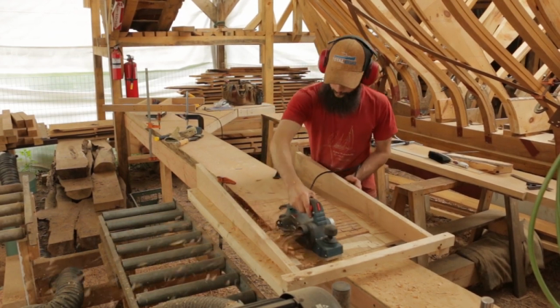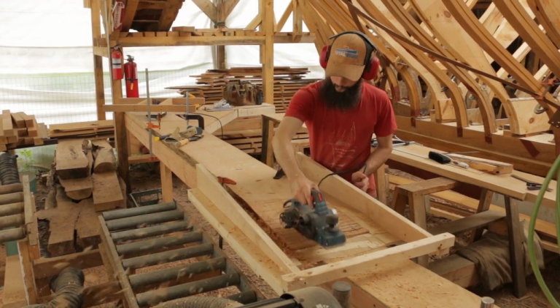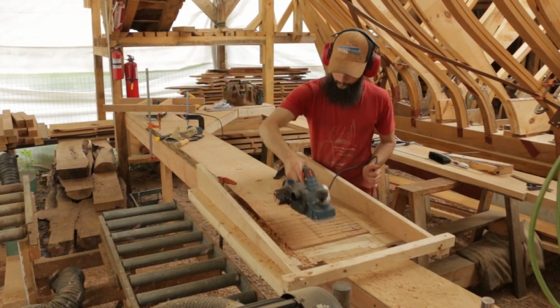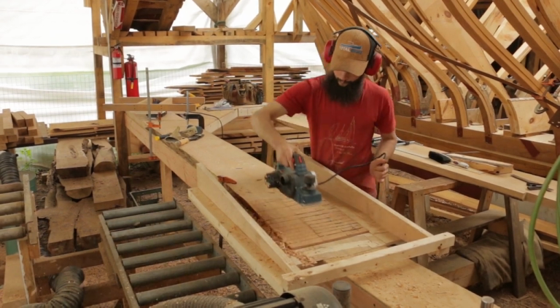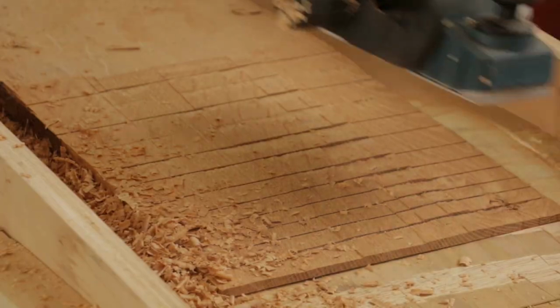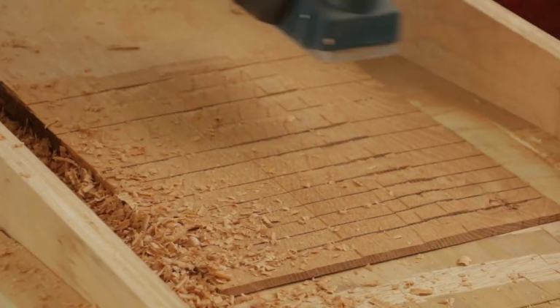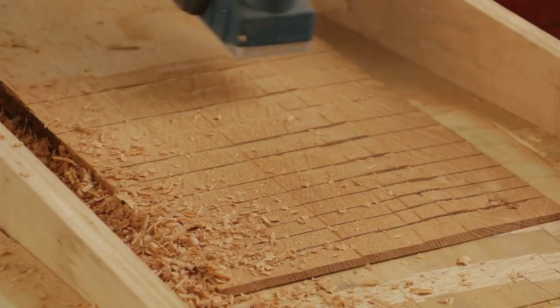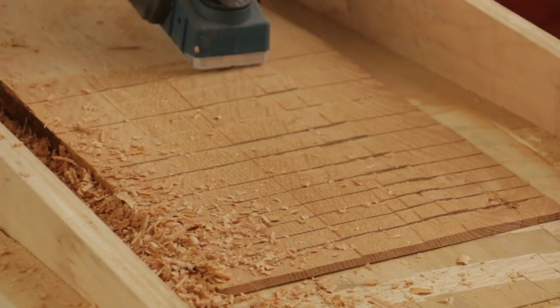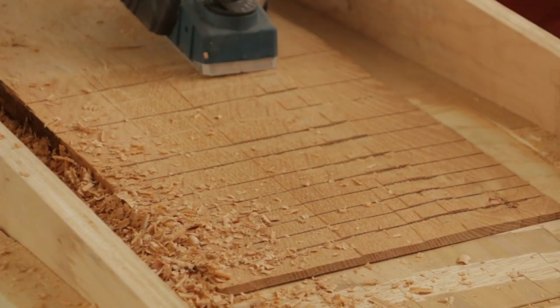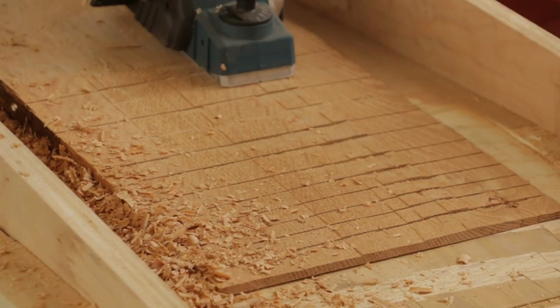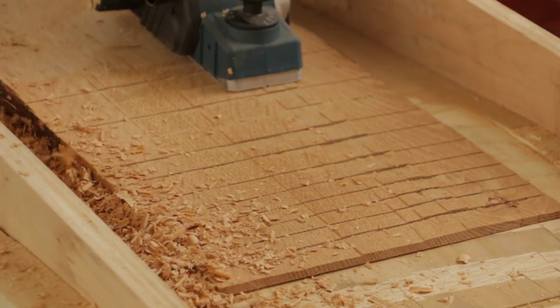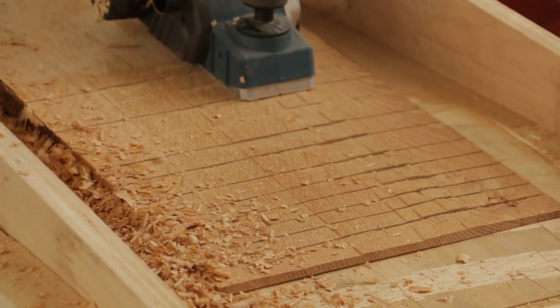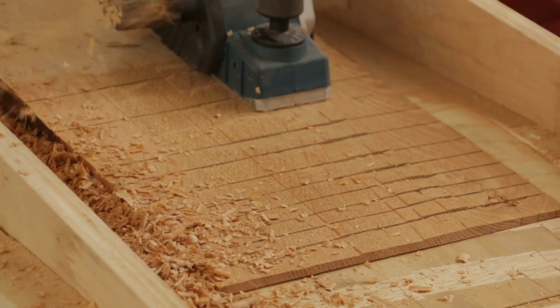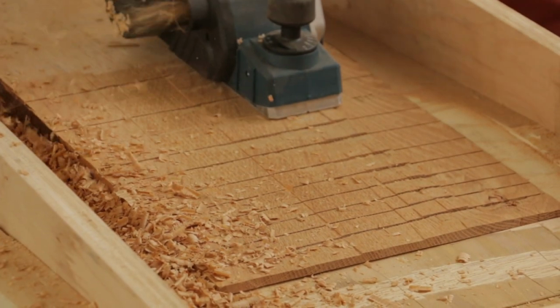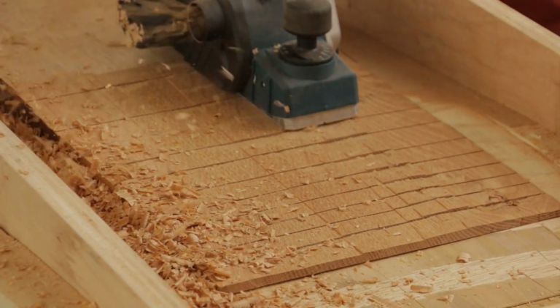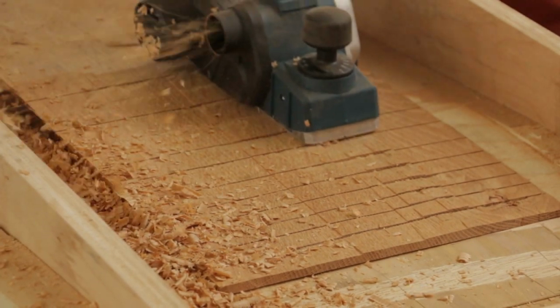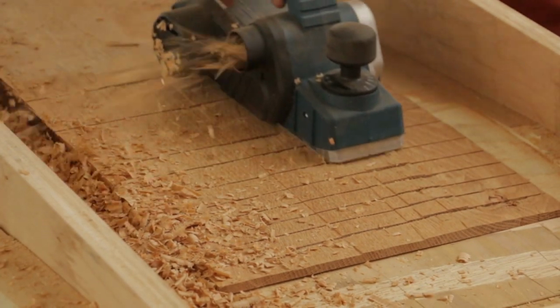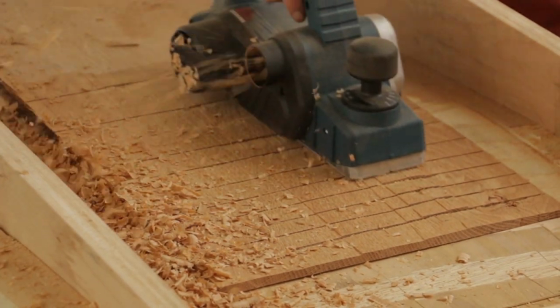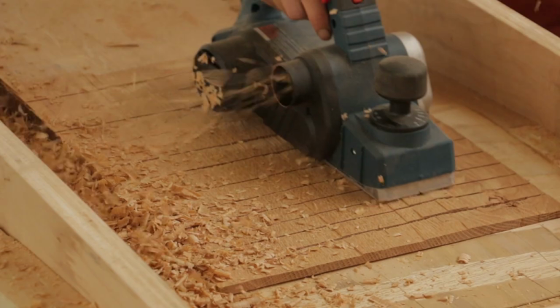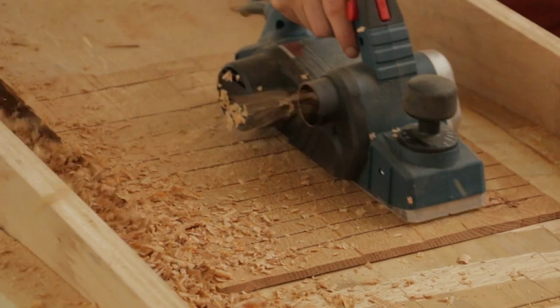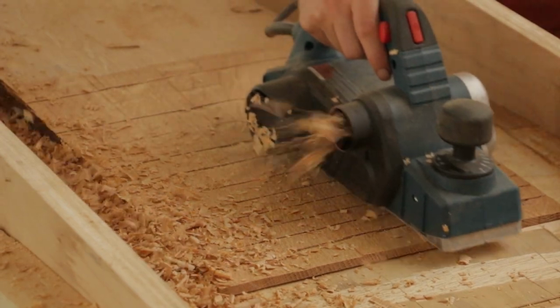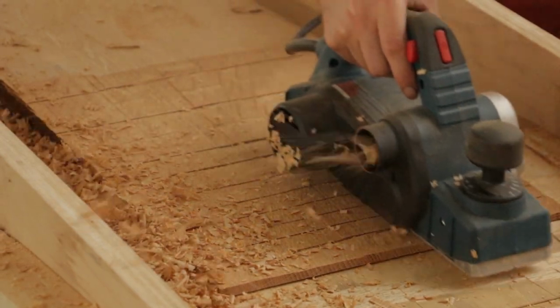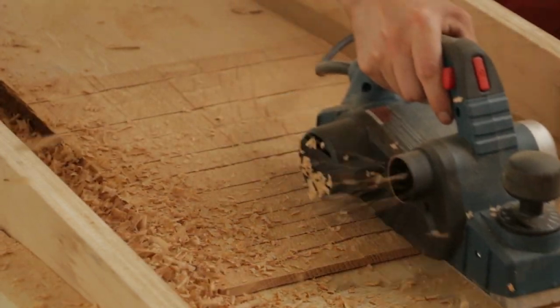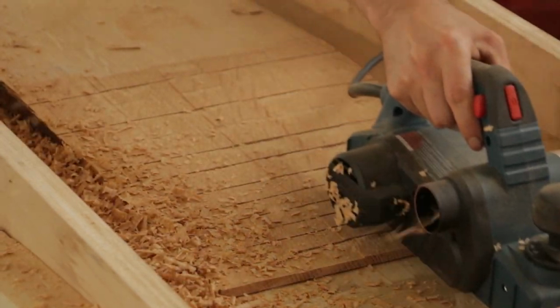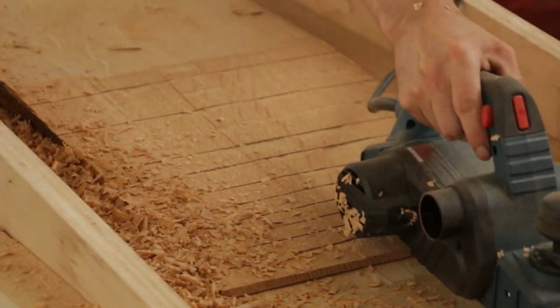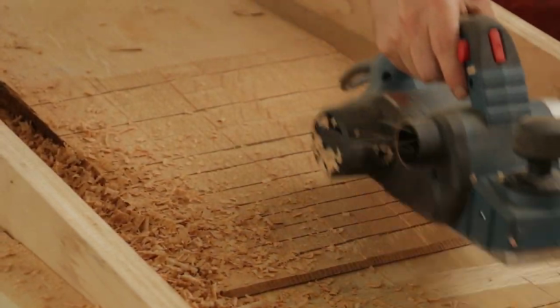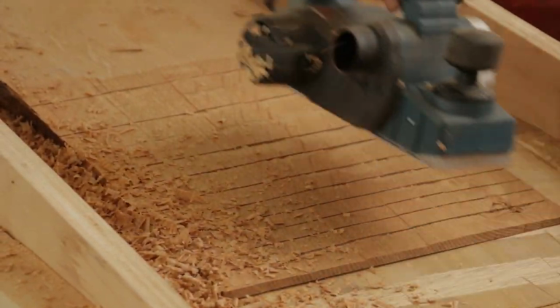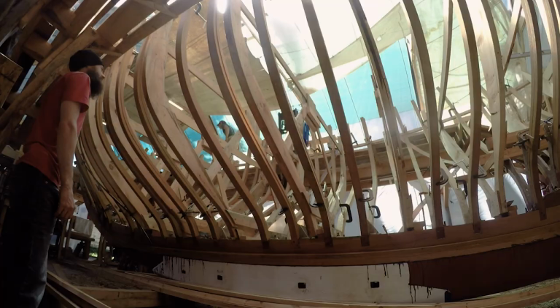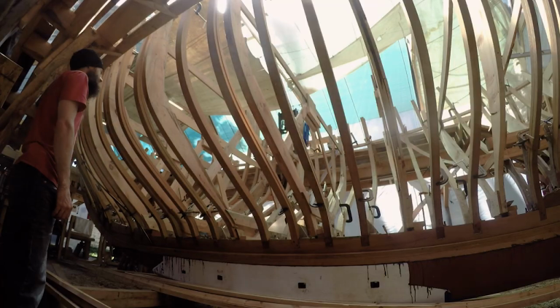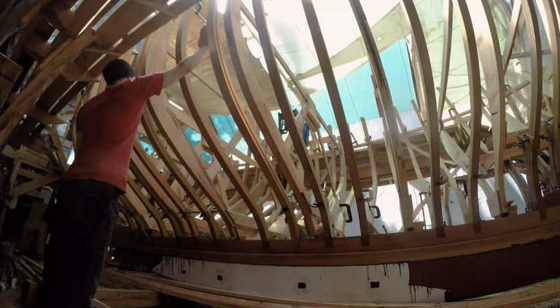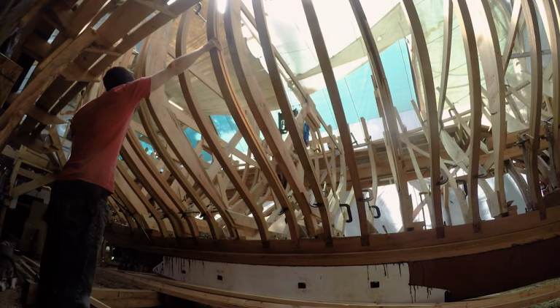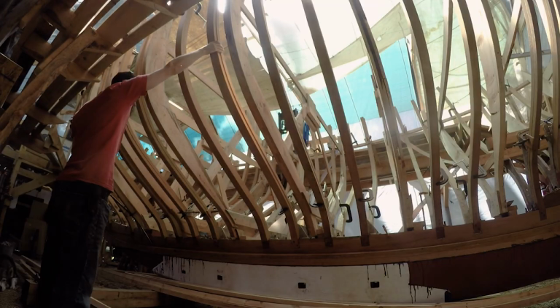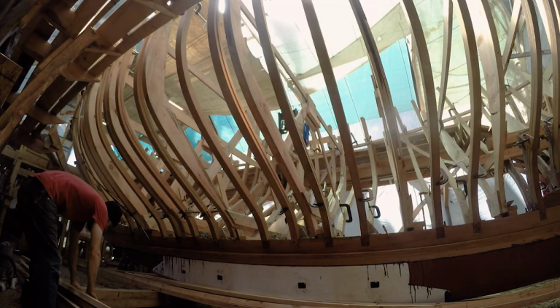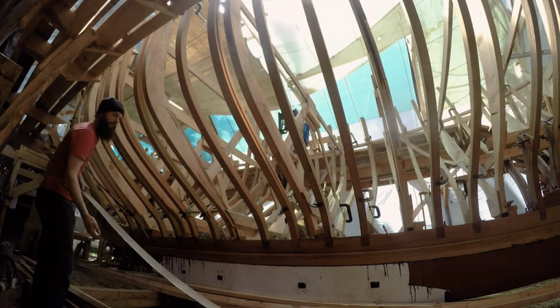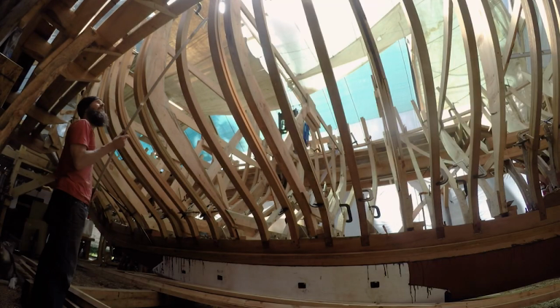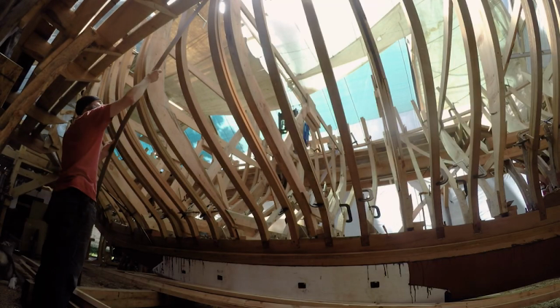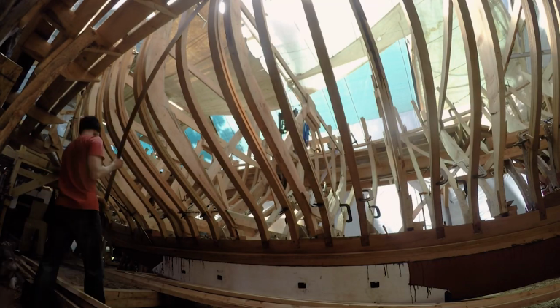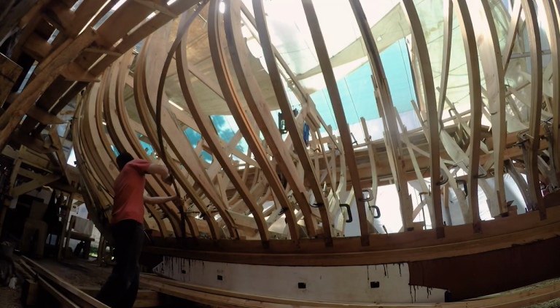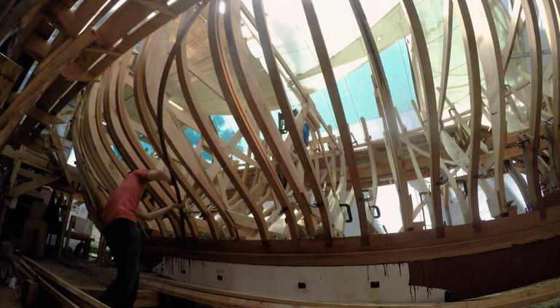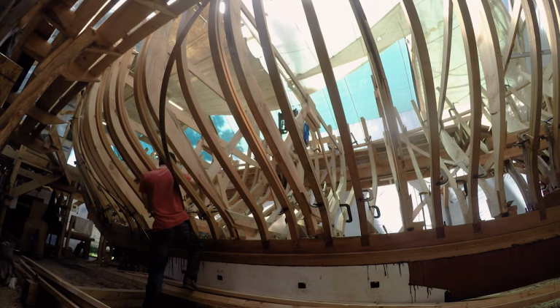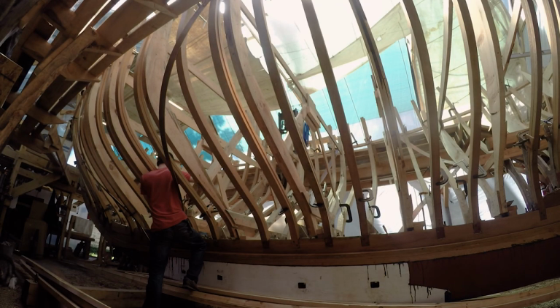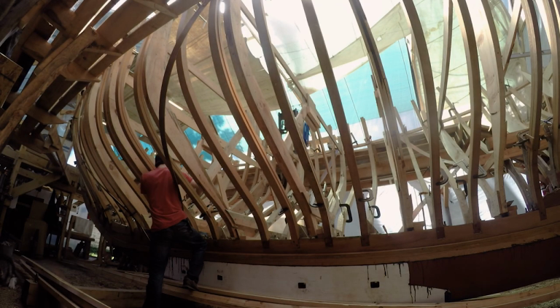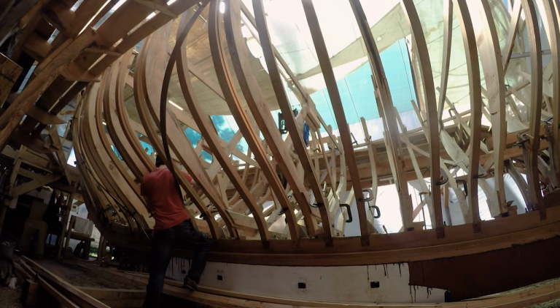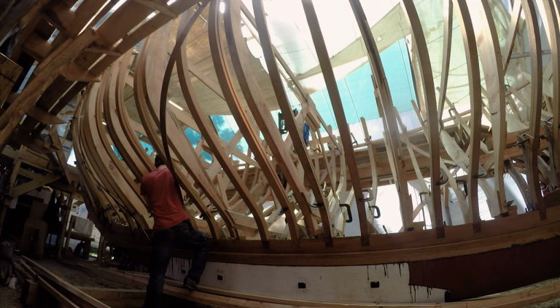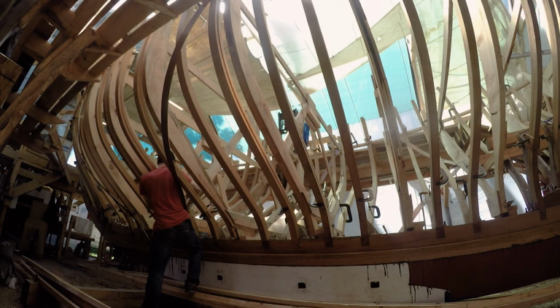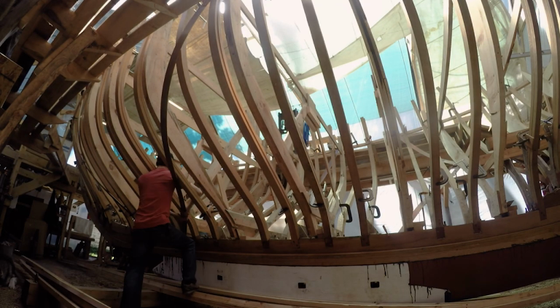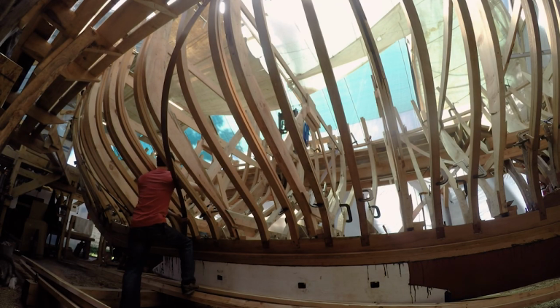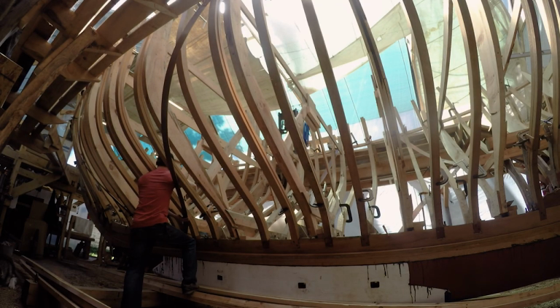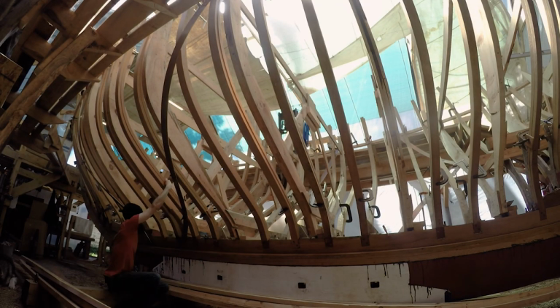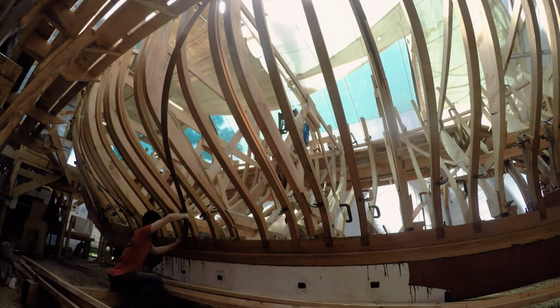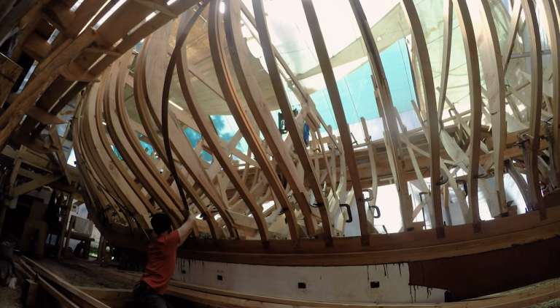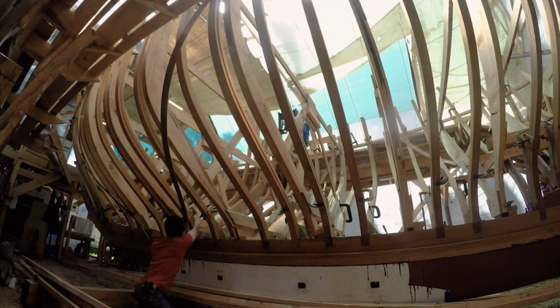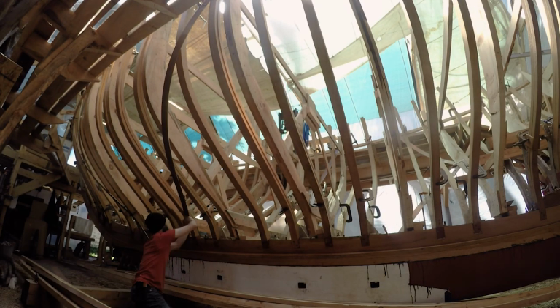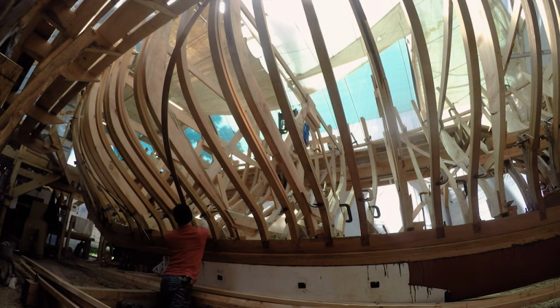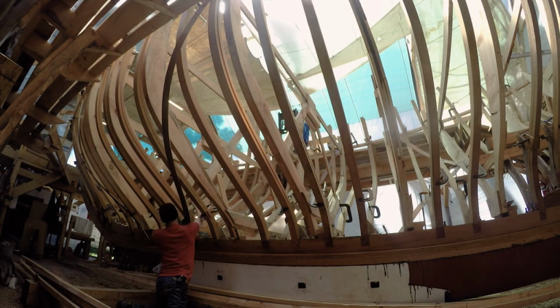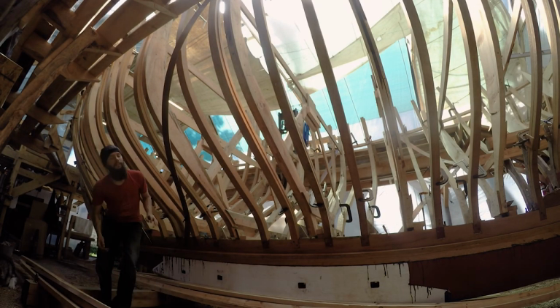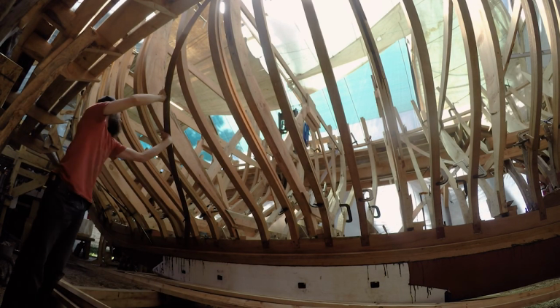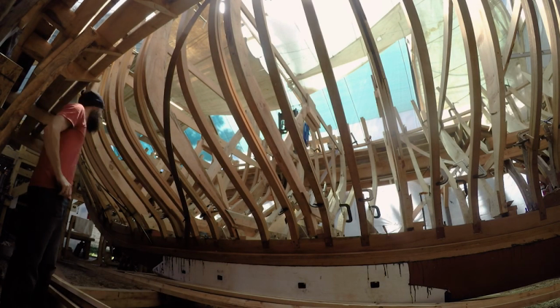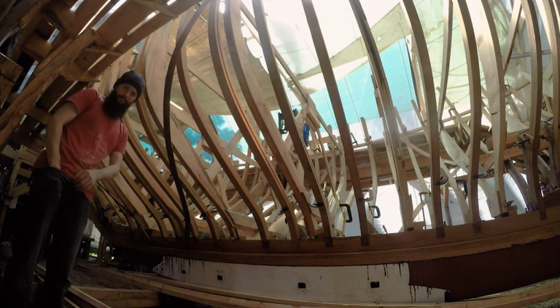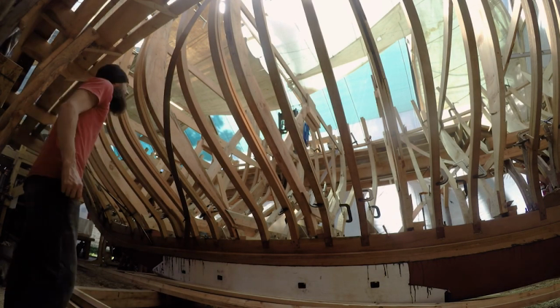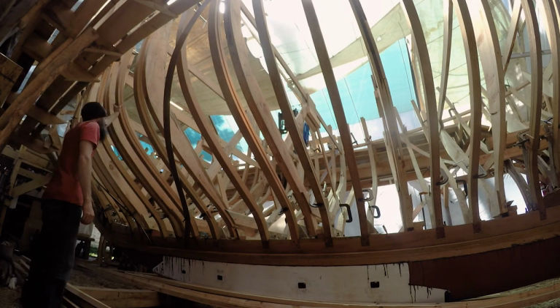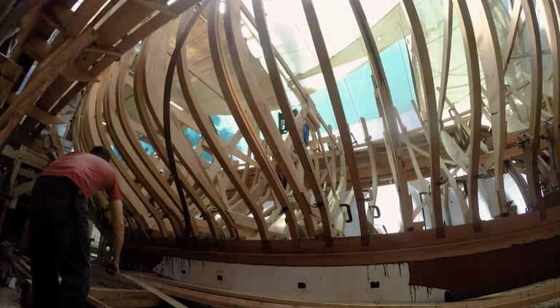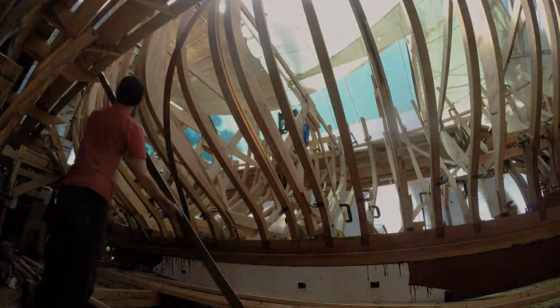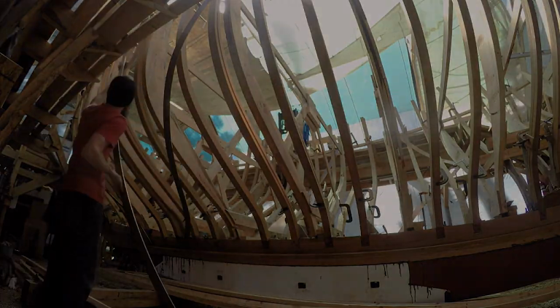In this episode we finally get to scarfing up the planks, but first we install one more strengthening detail to the hull: diagonal bronze strapping.